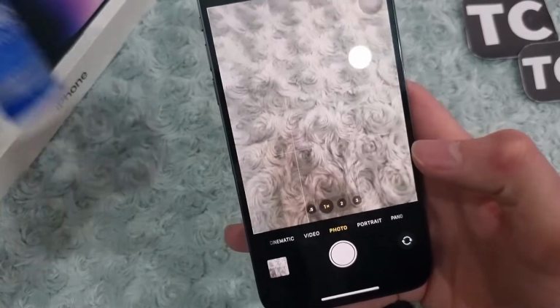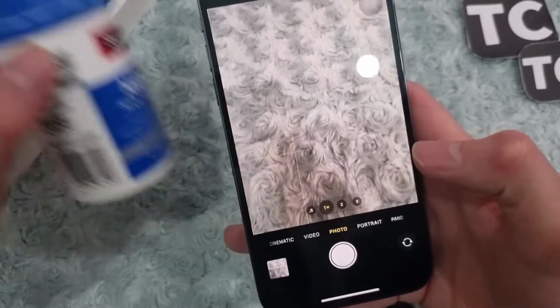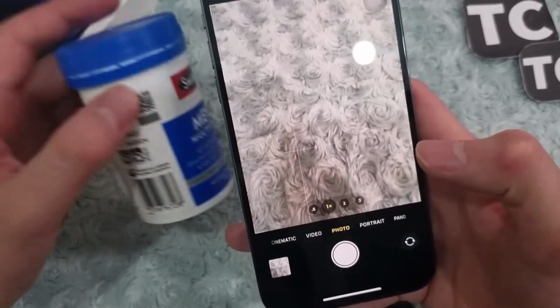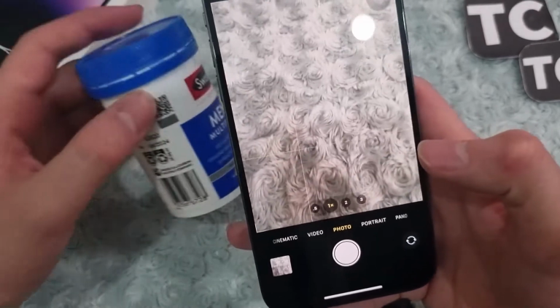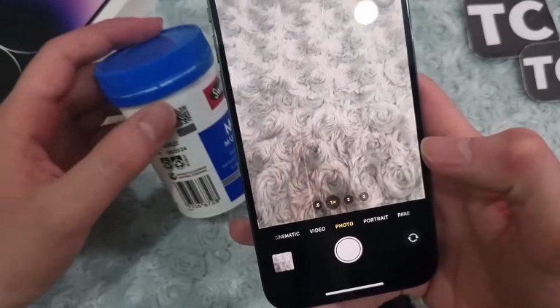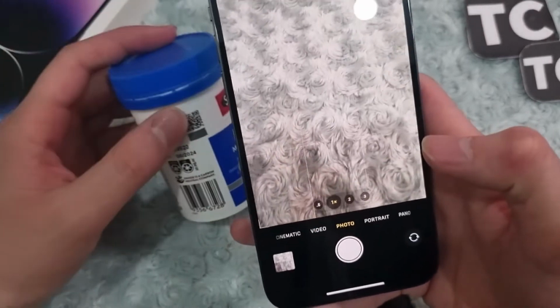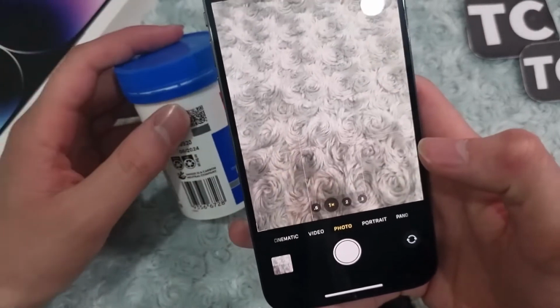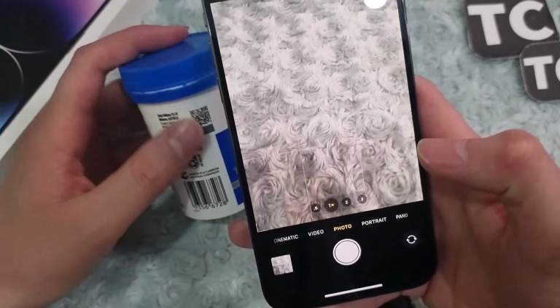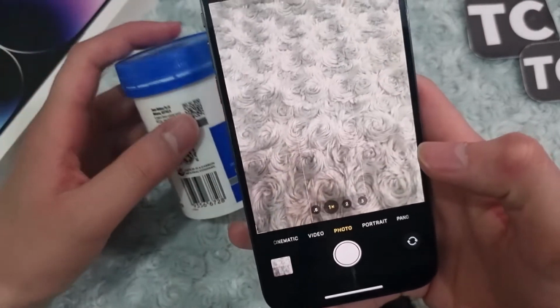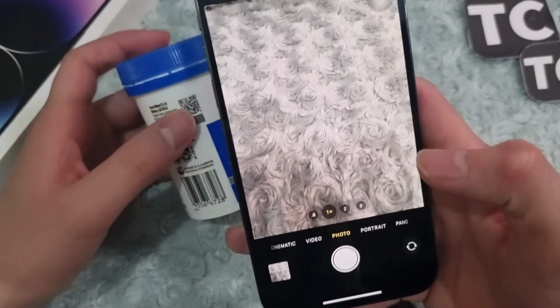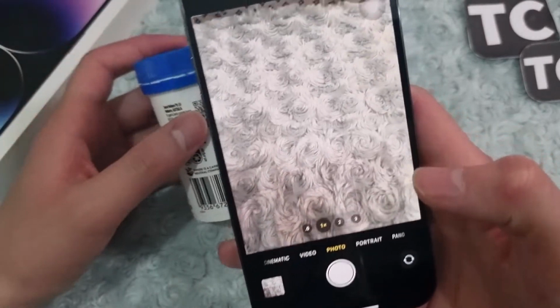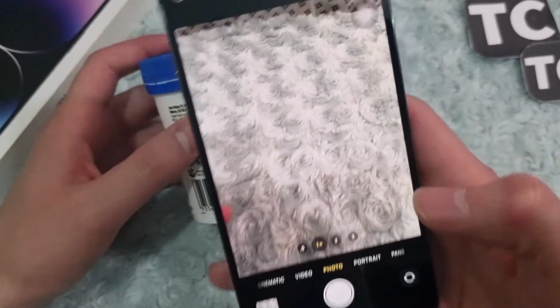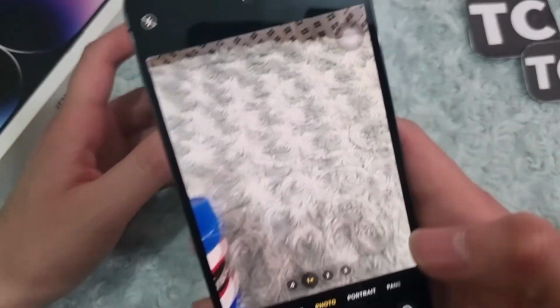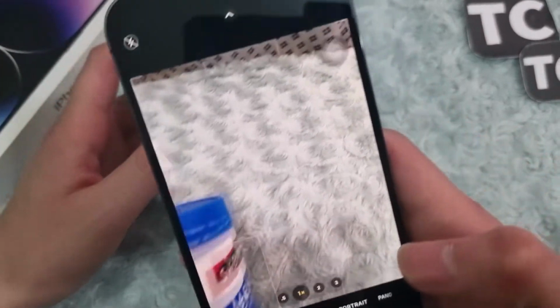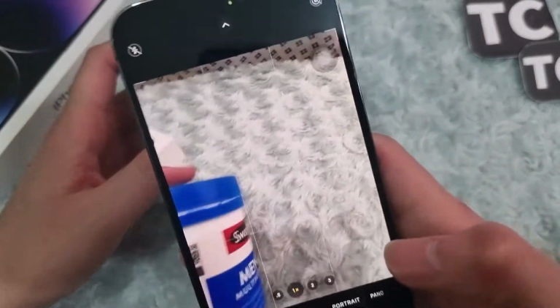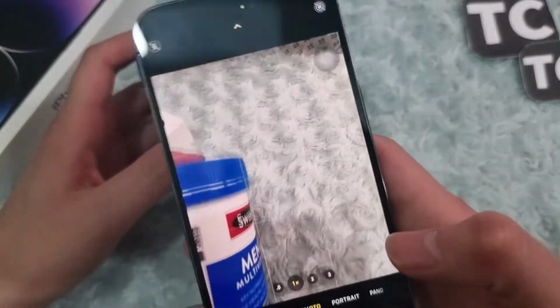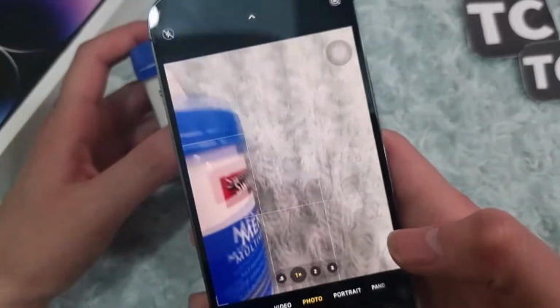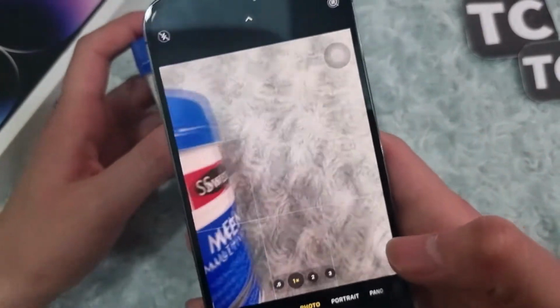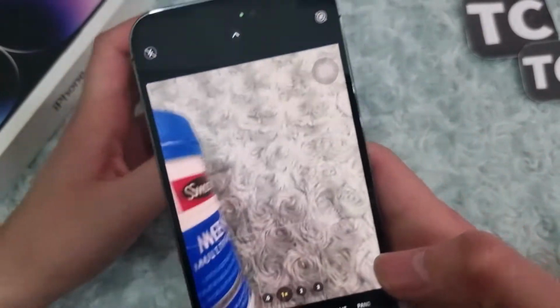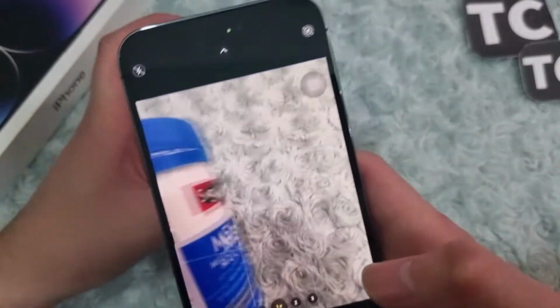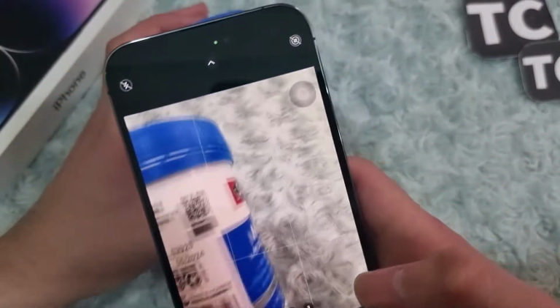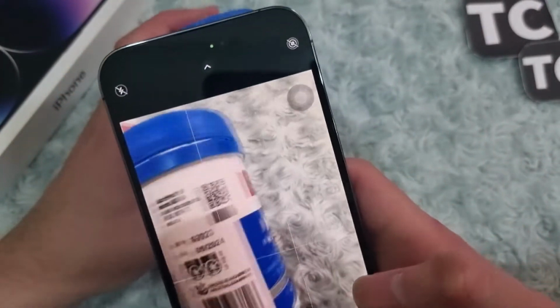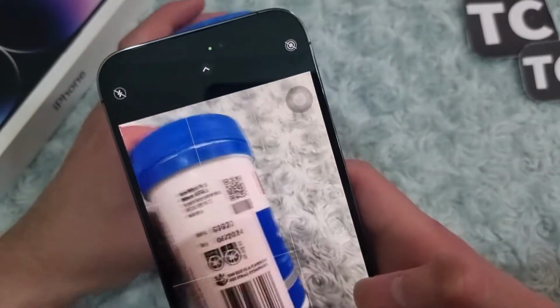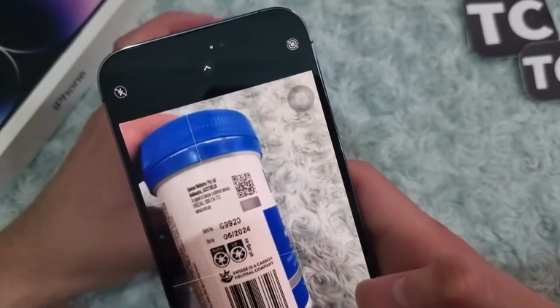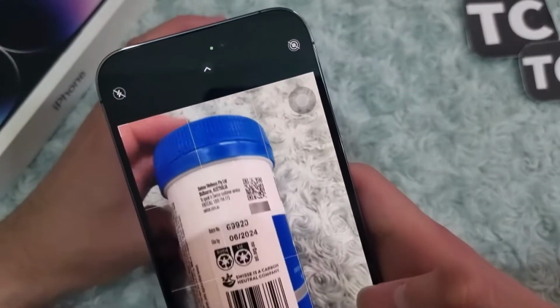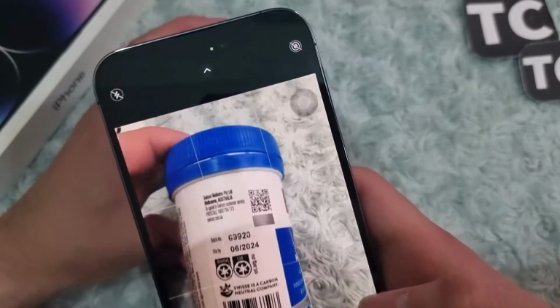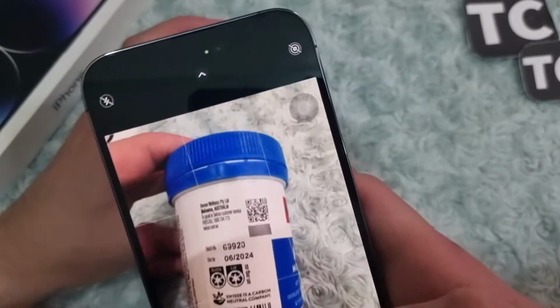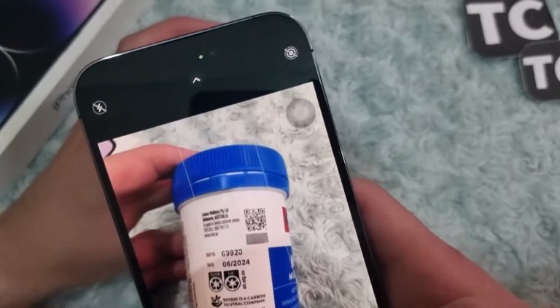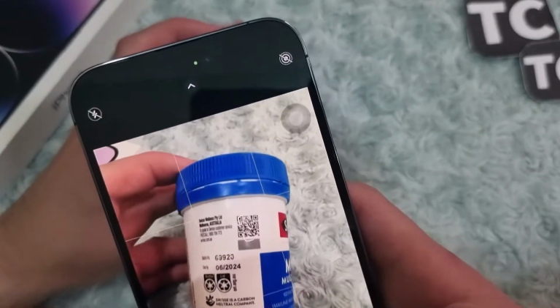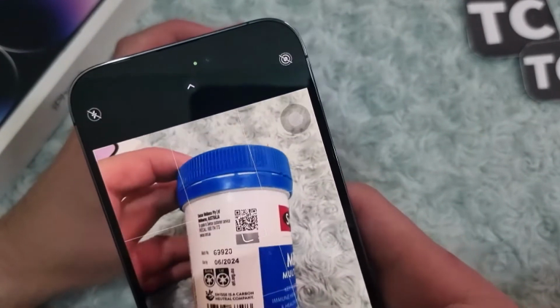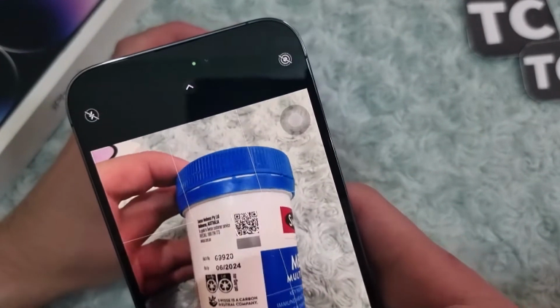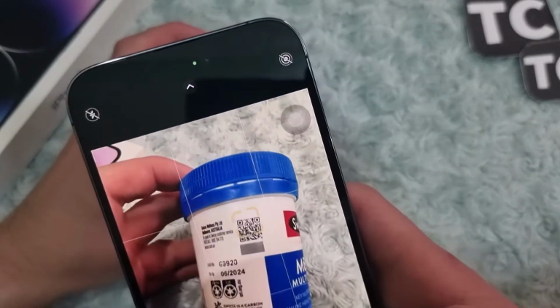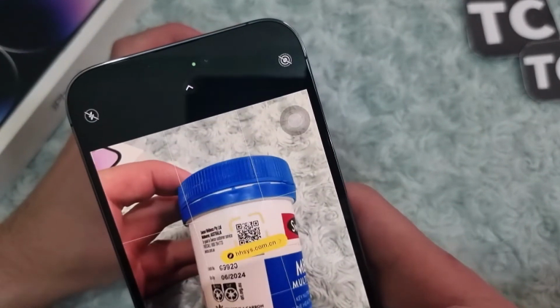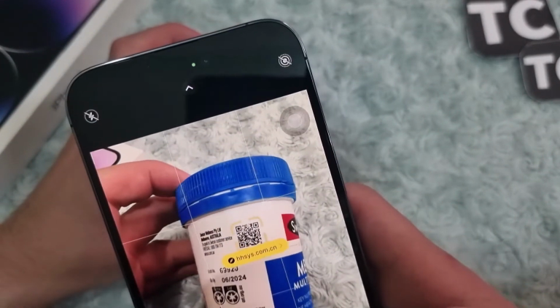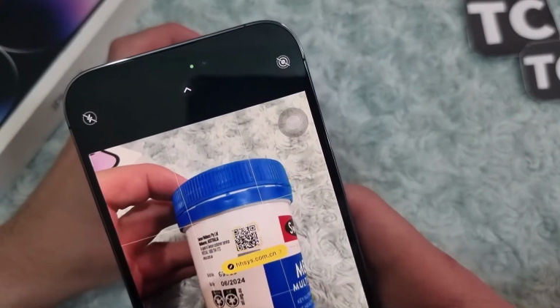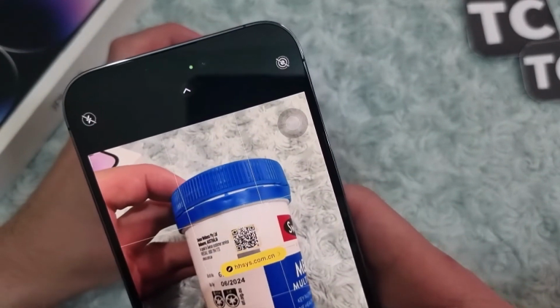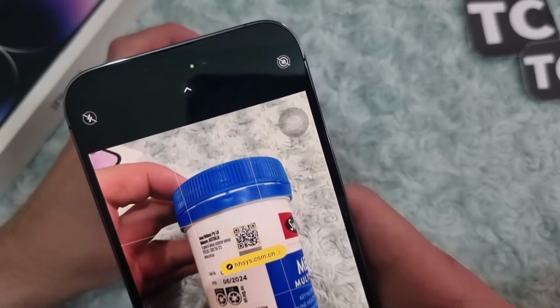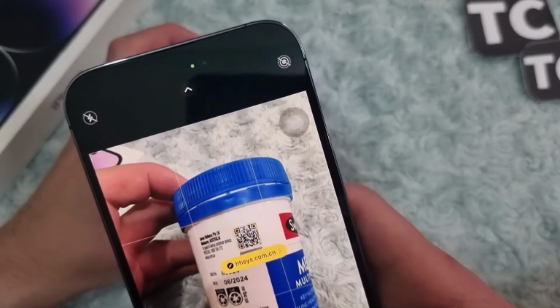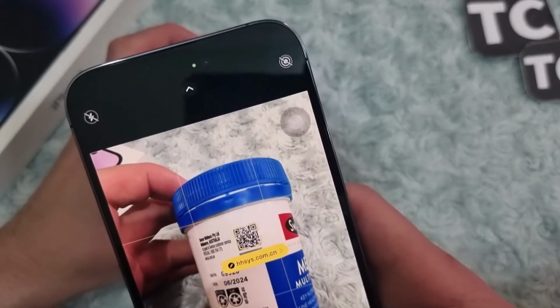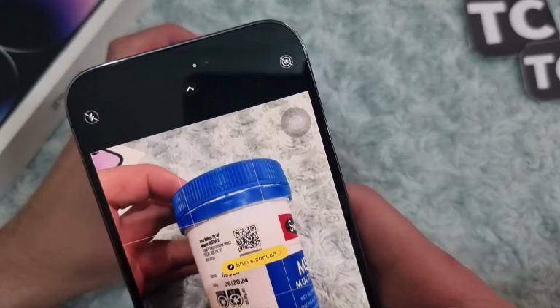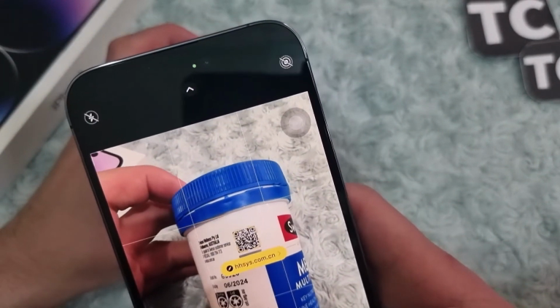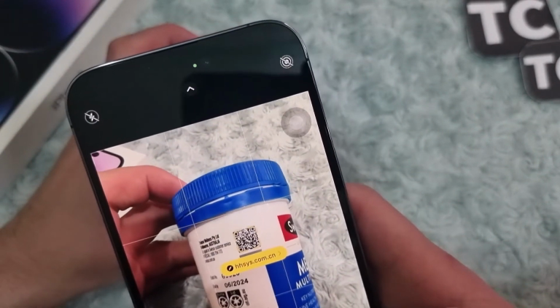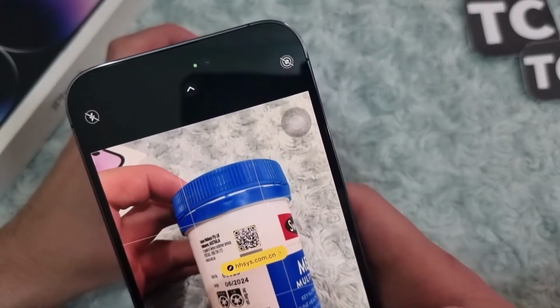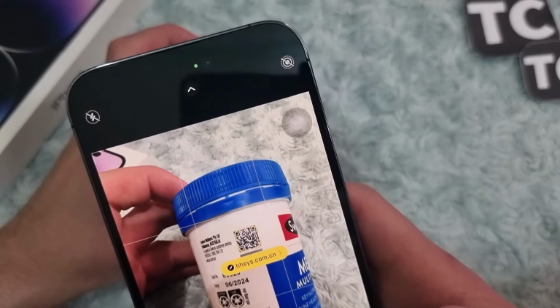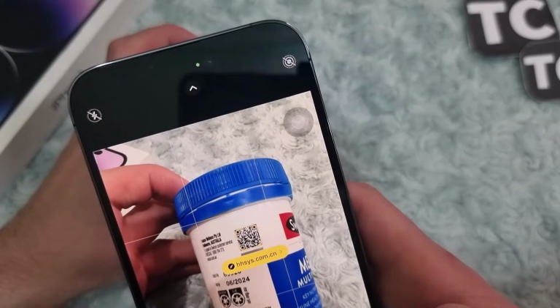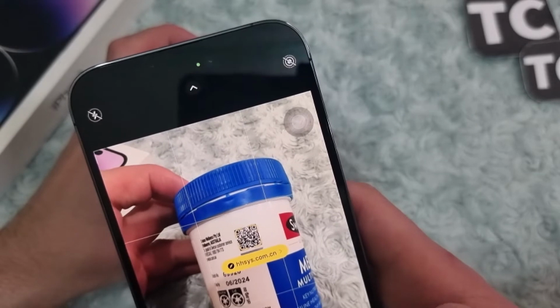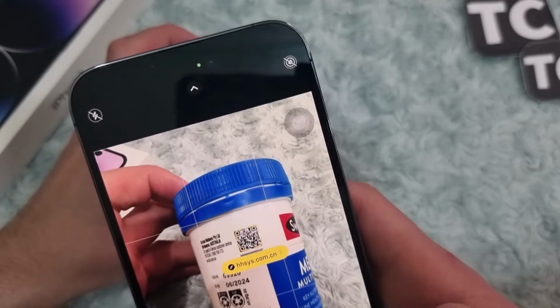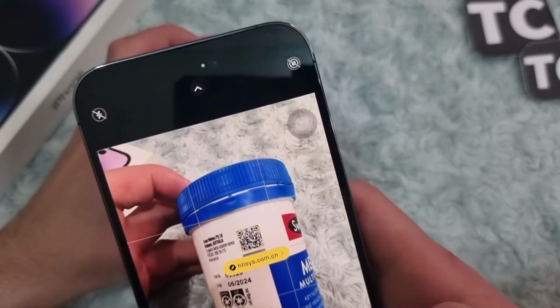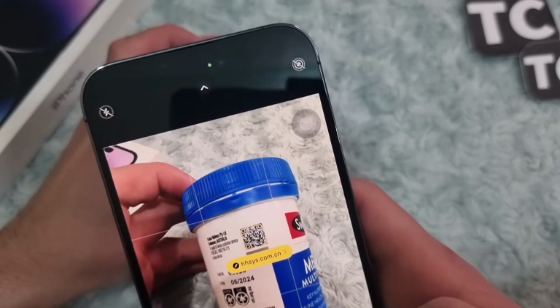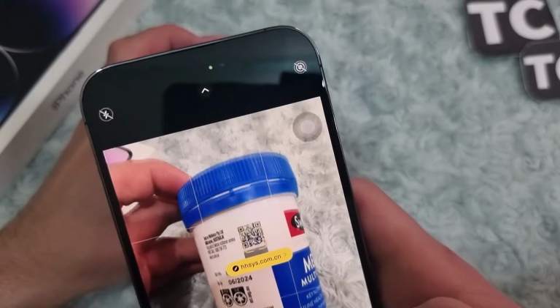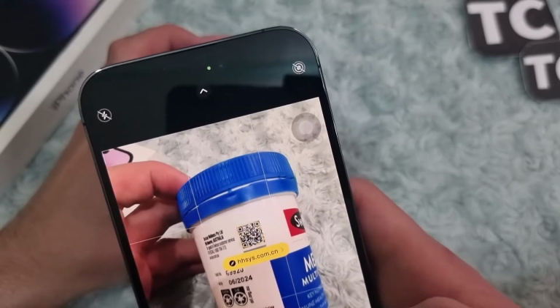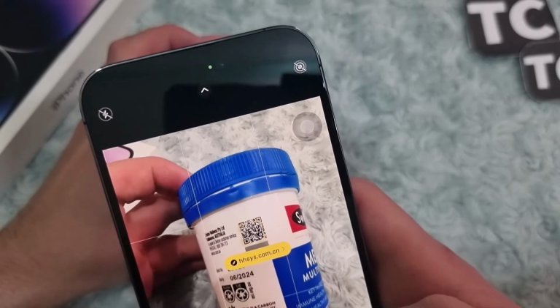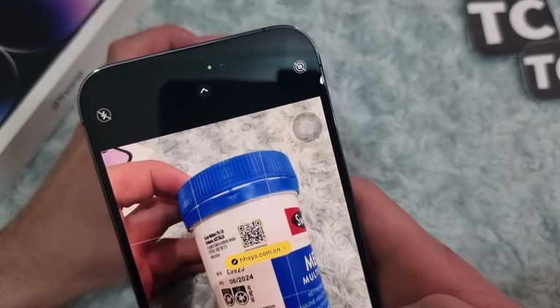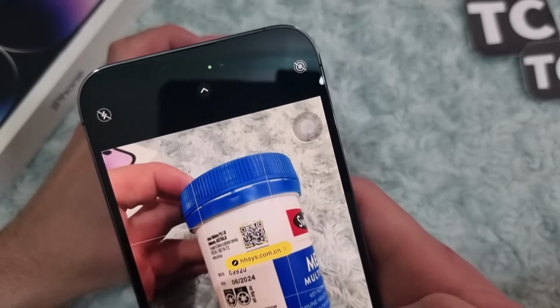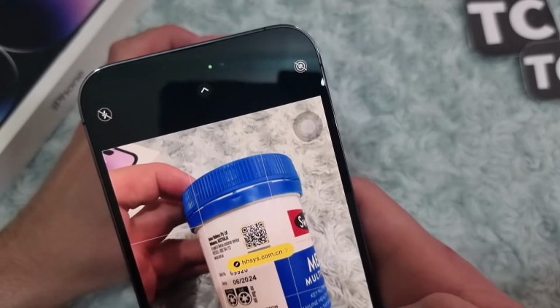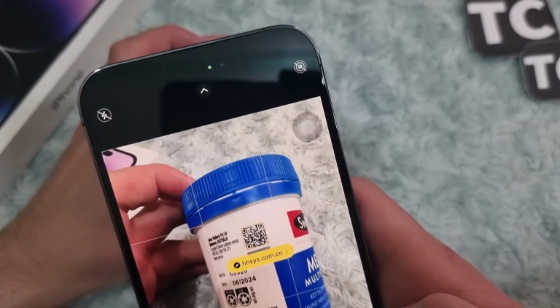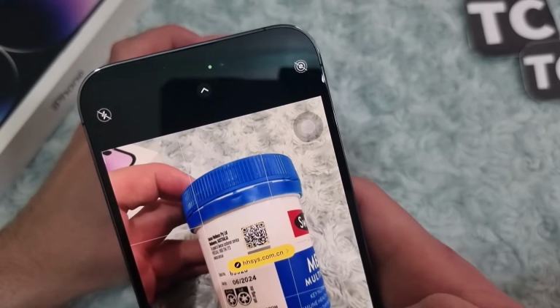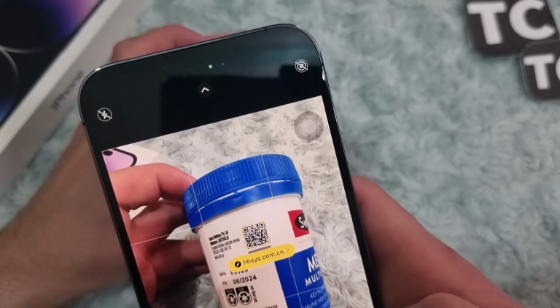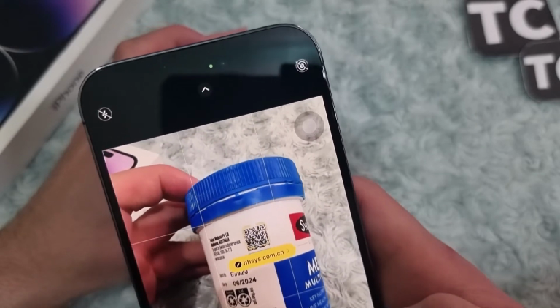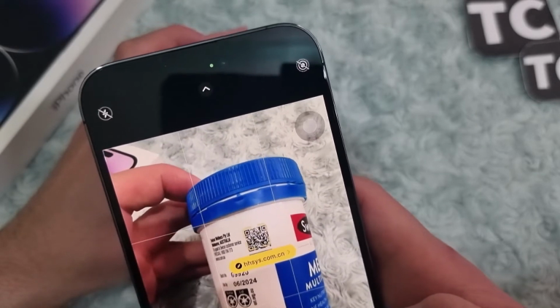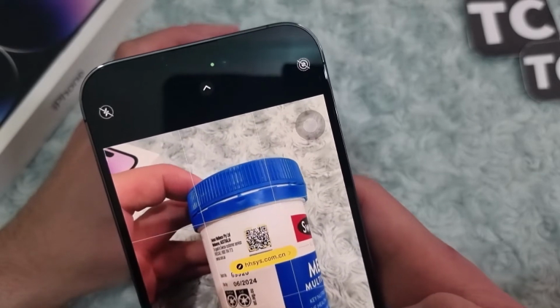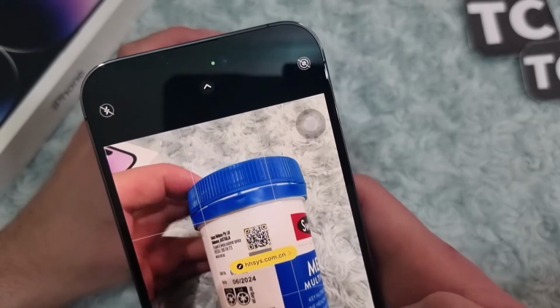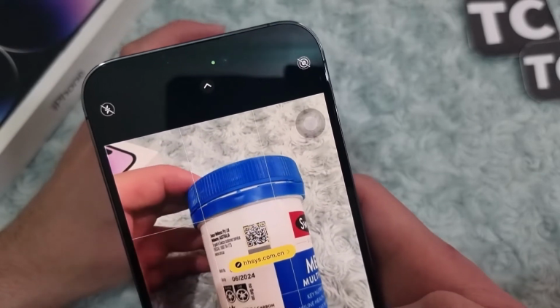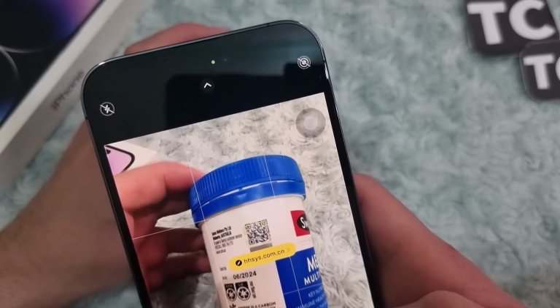Now to scan a QR code with your camera, you can simply open your camera app and point it at a QR code that you want to scan. That's it.